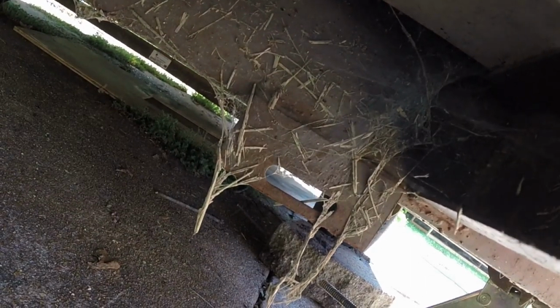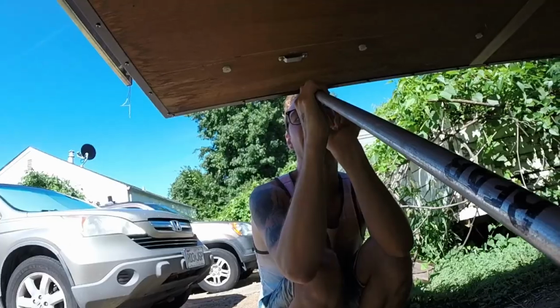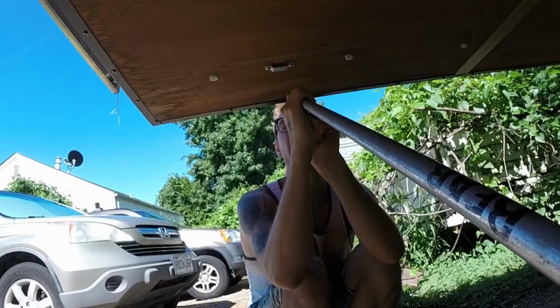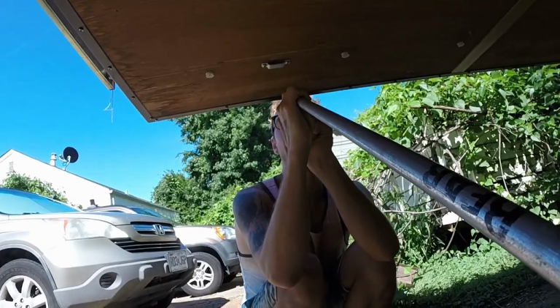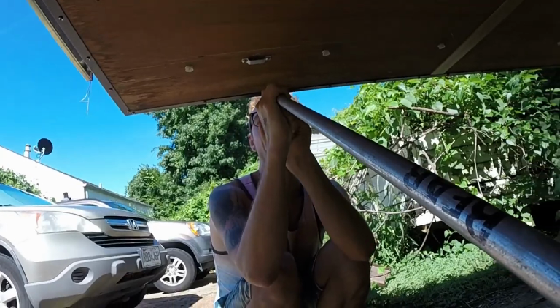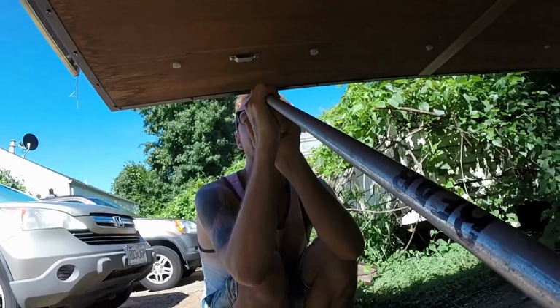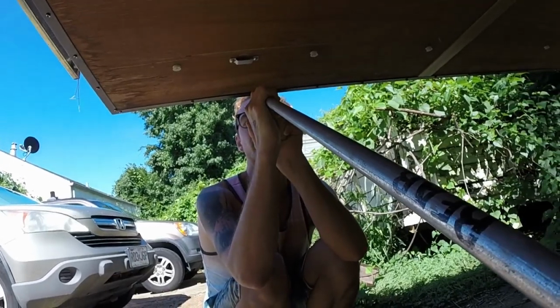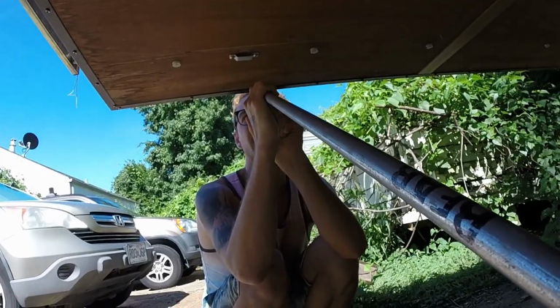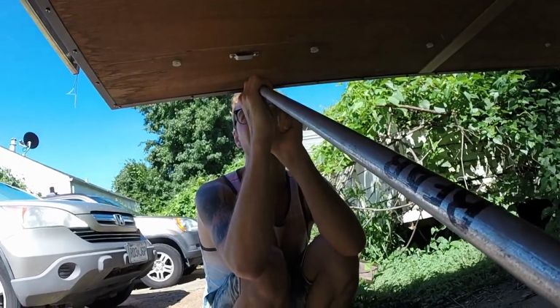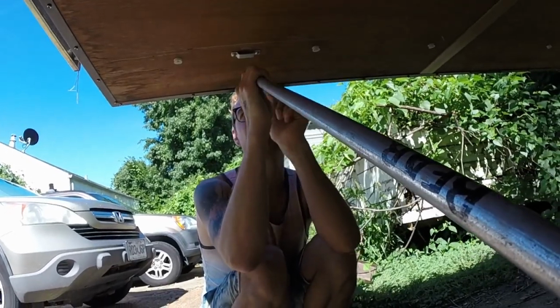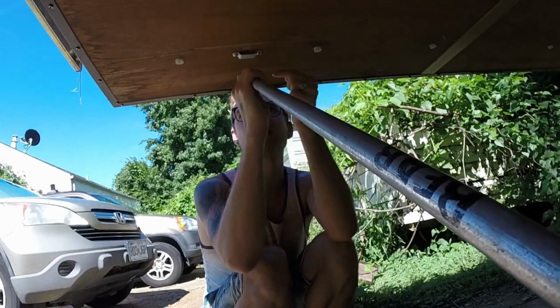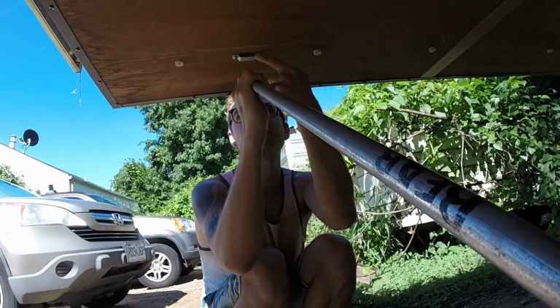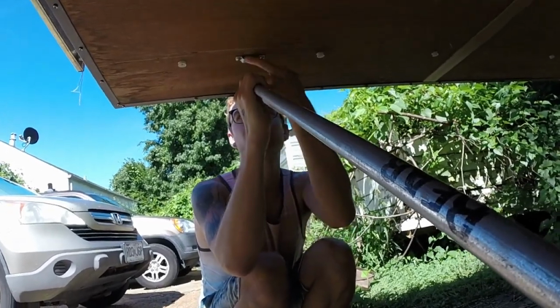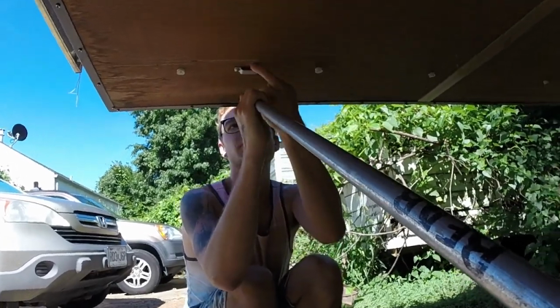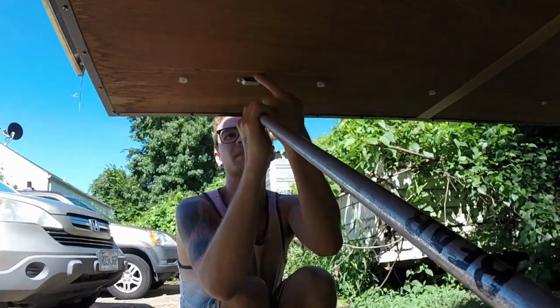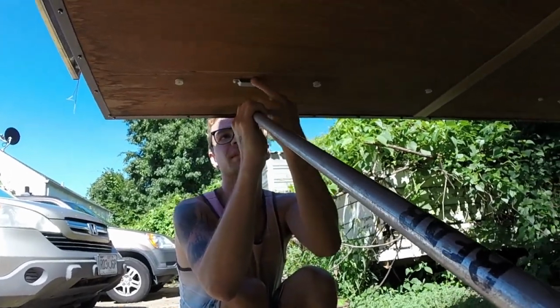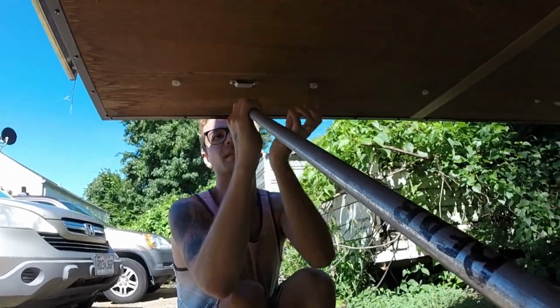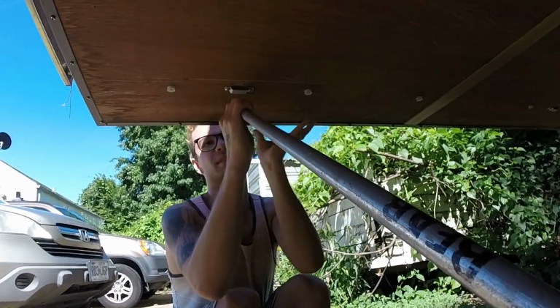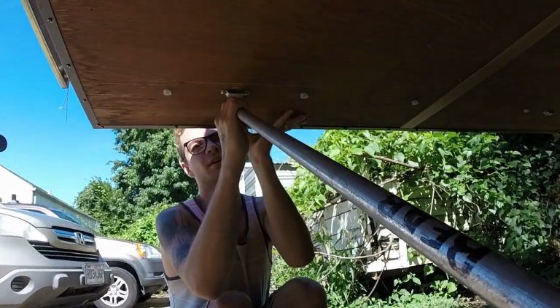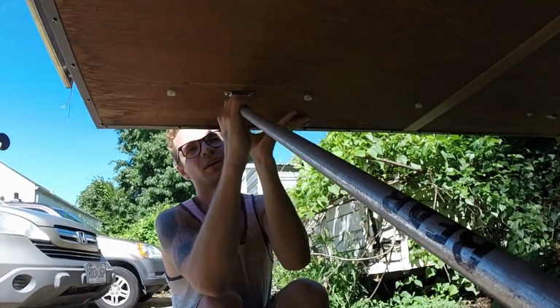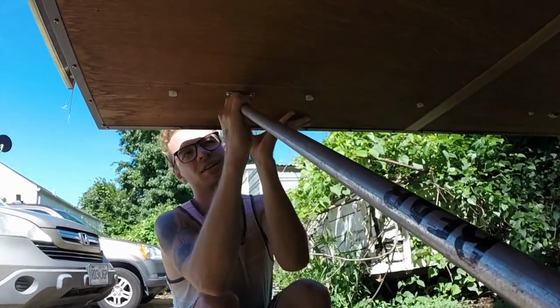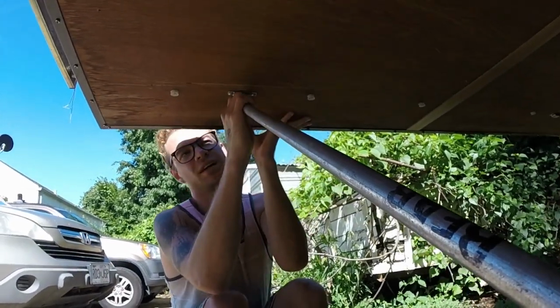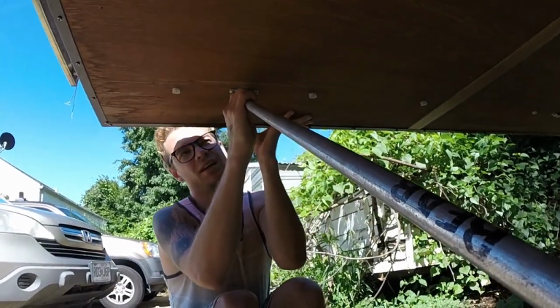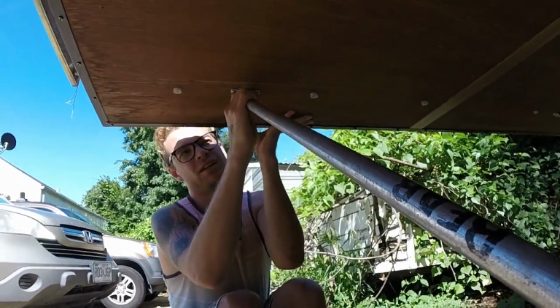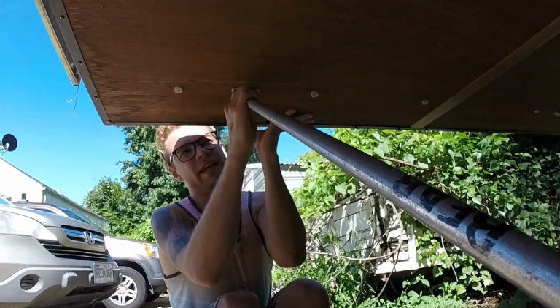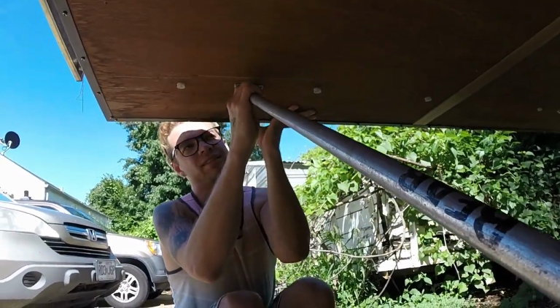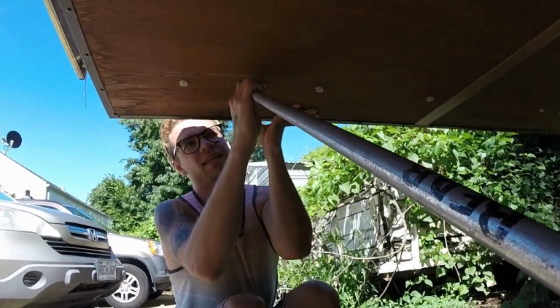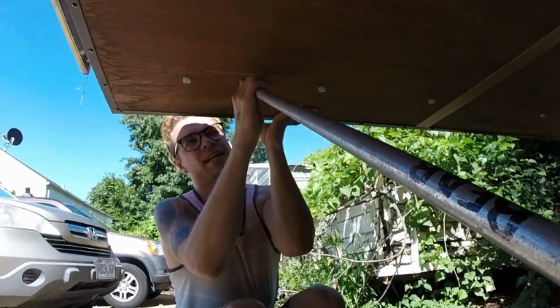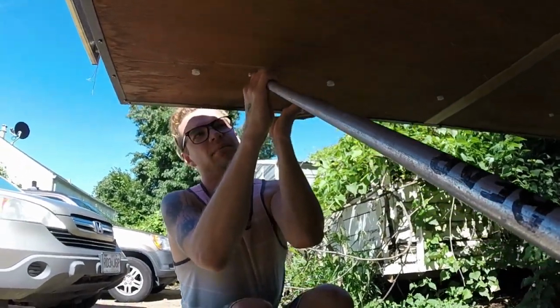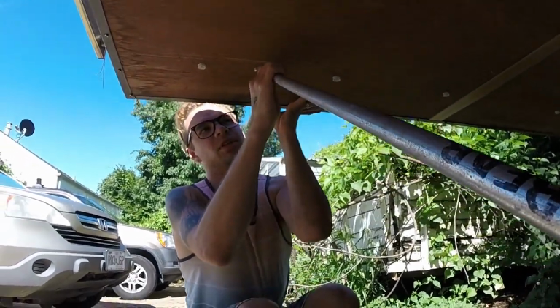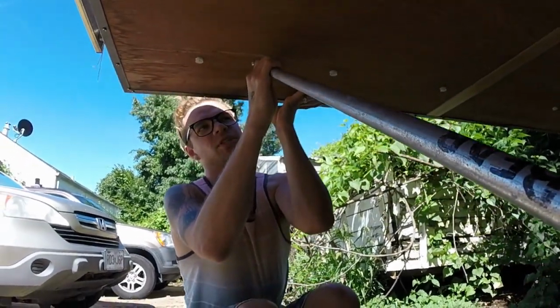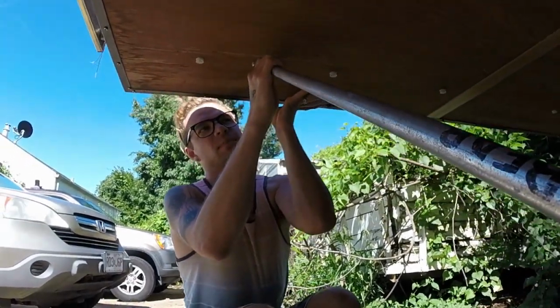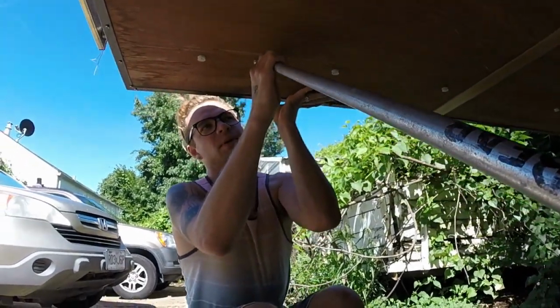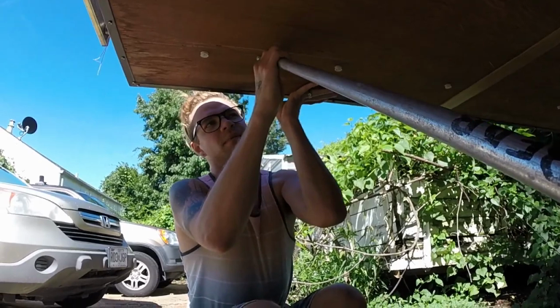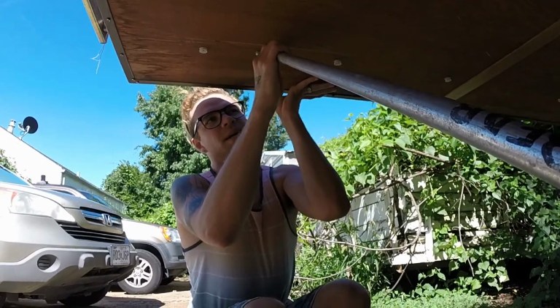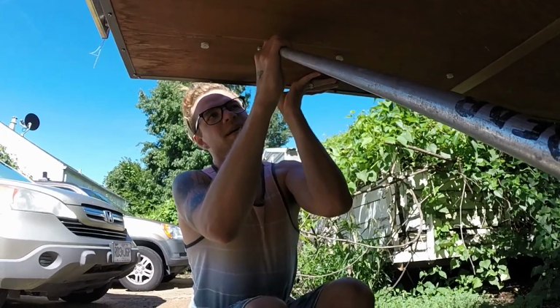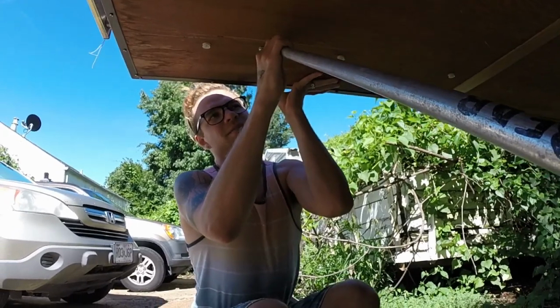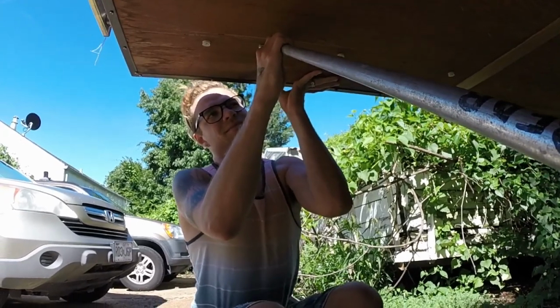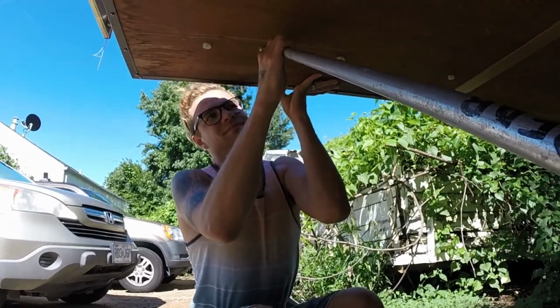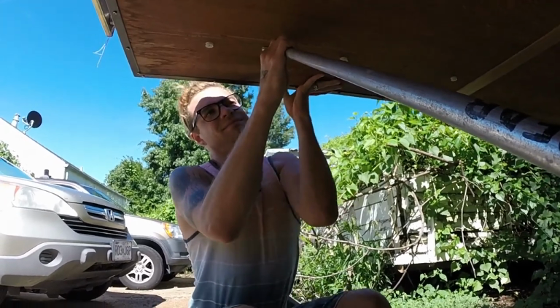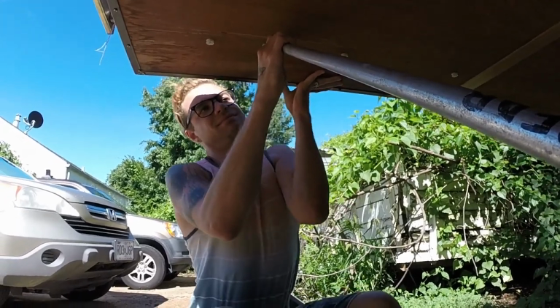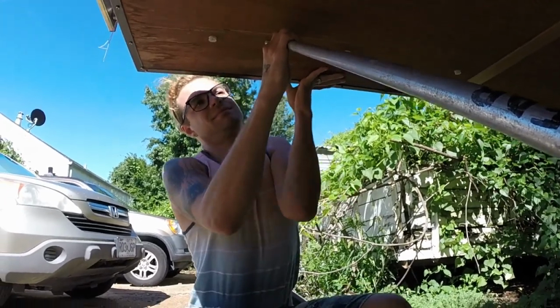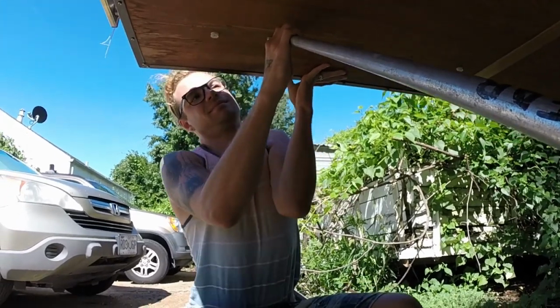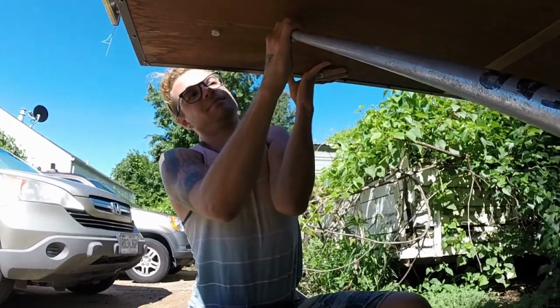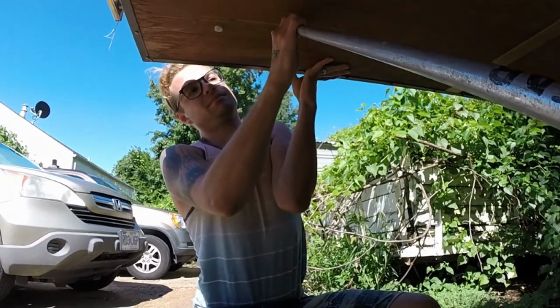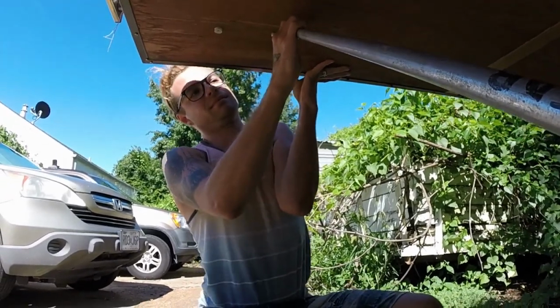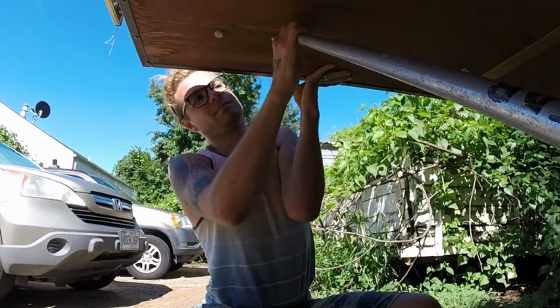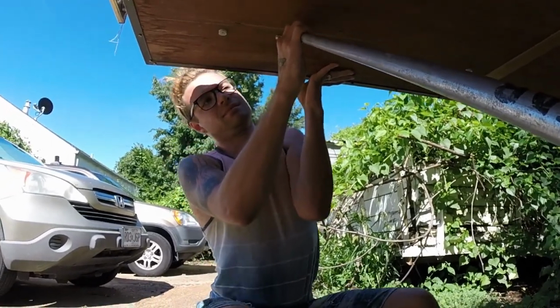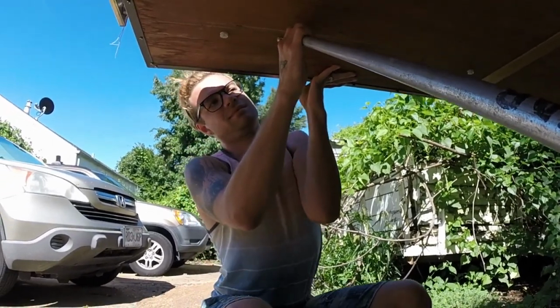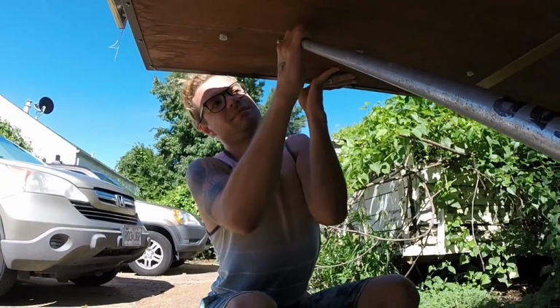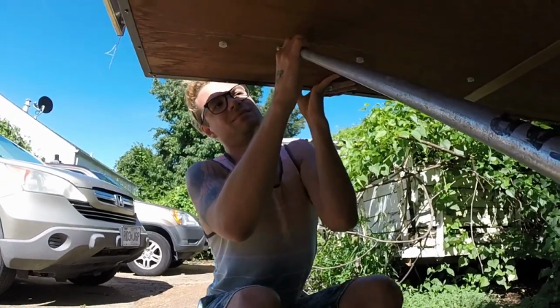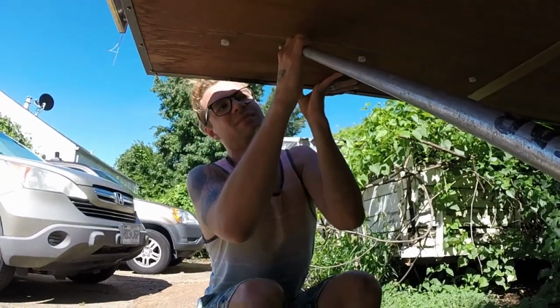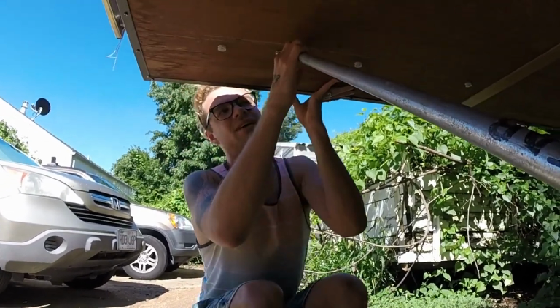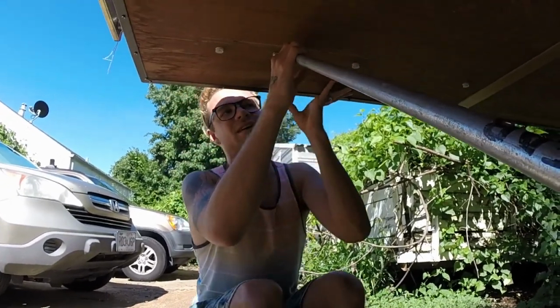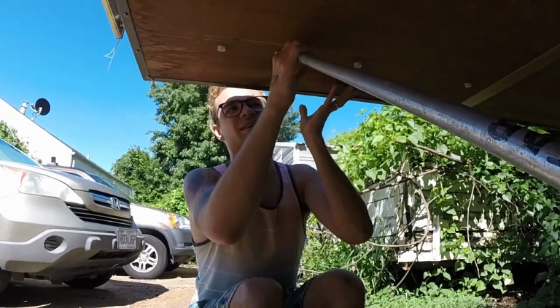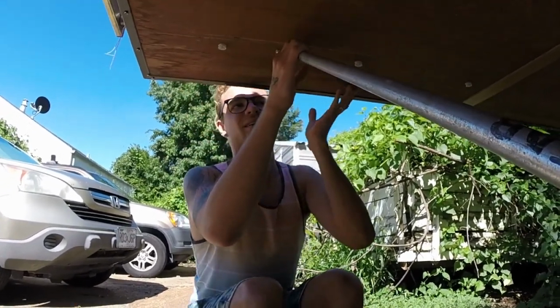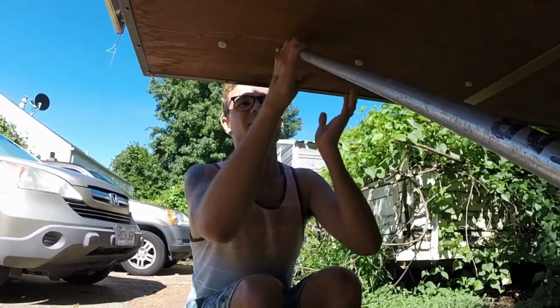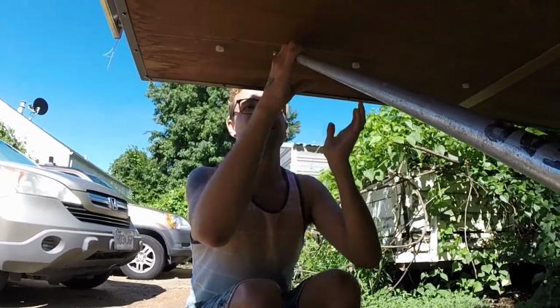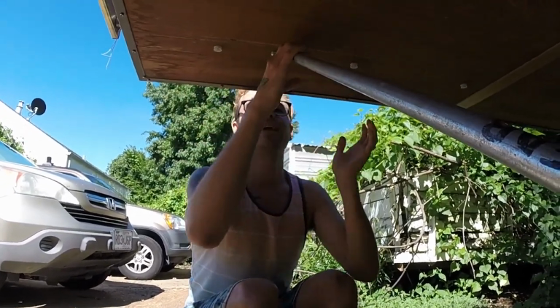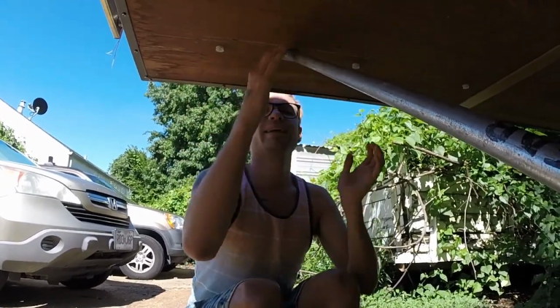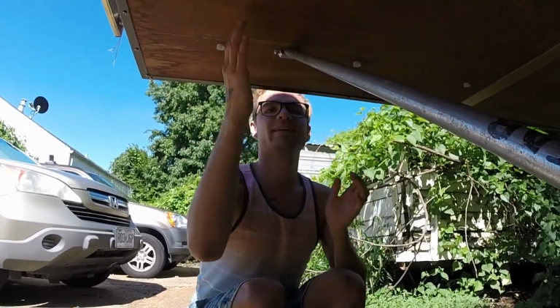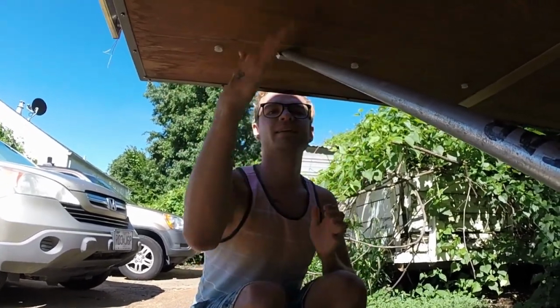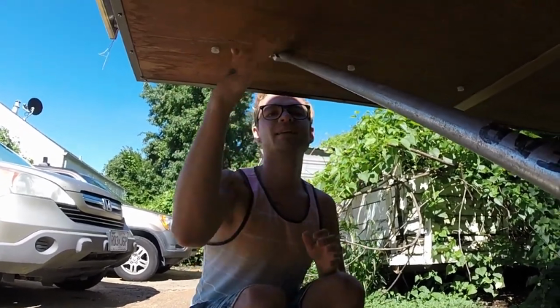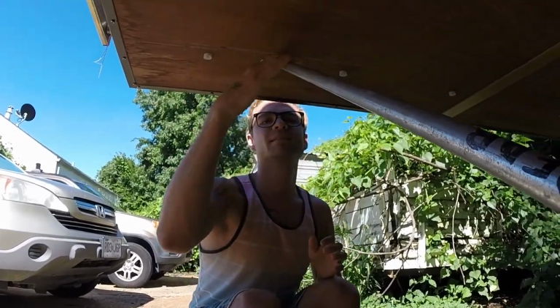And the bent end goes in this hook. You have to kind of push up on the bed and get in.